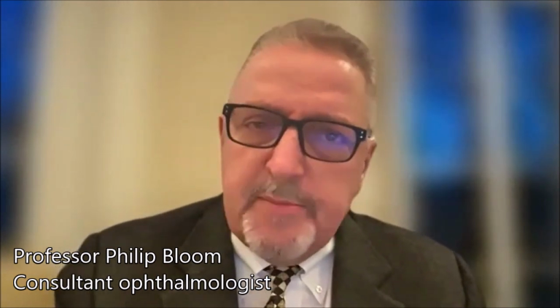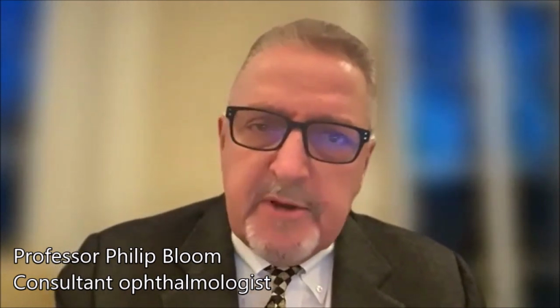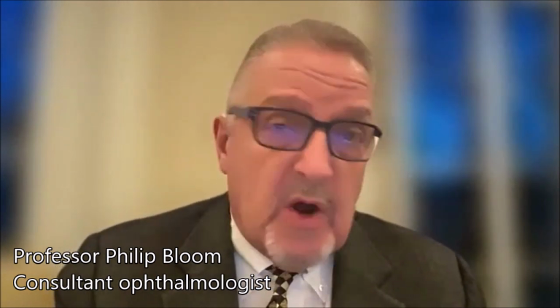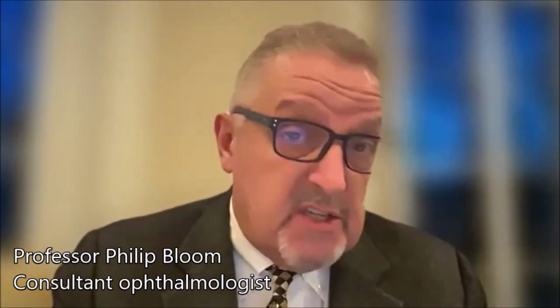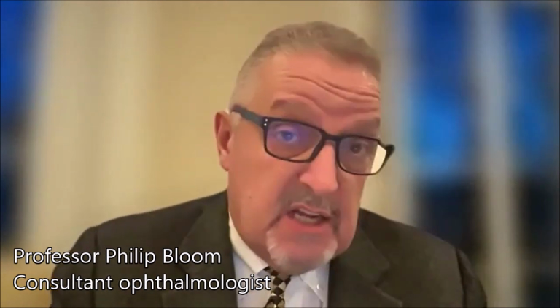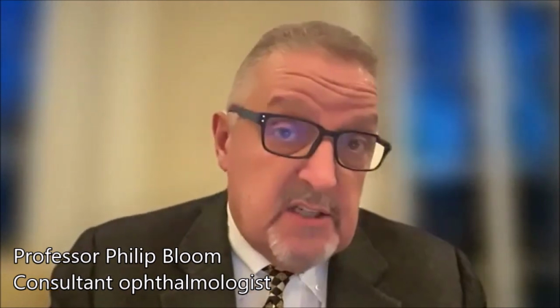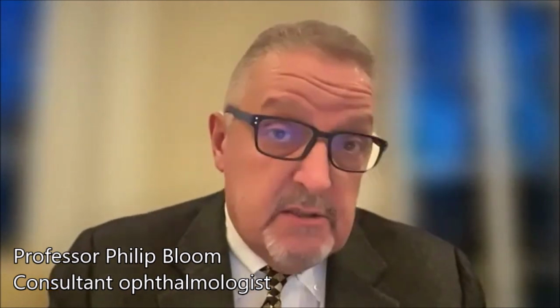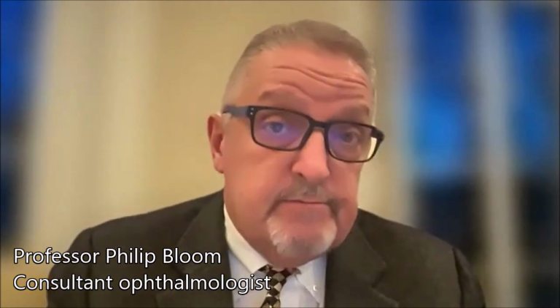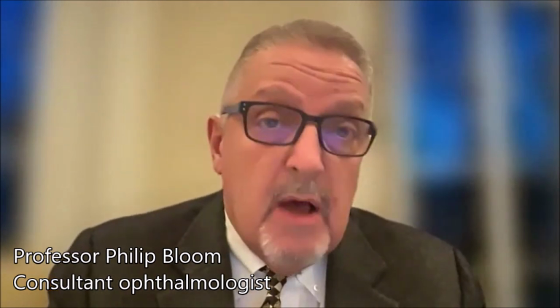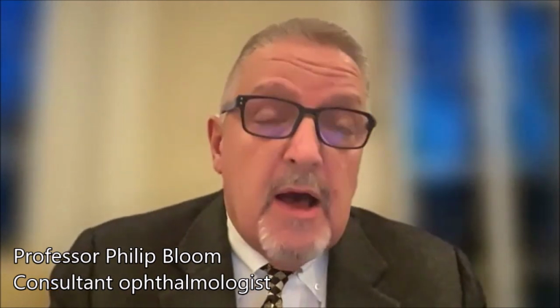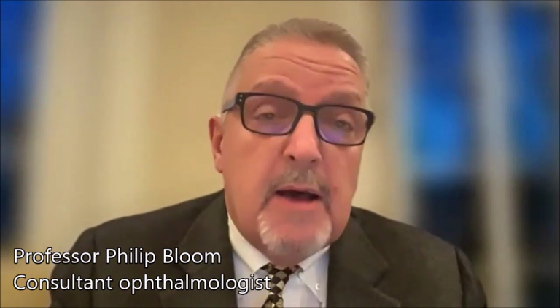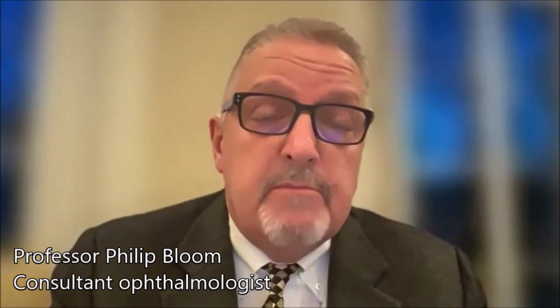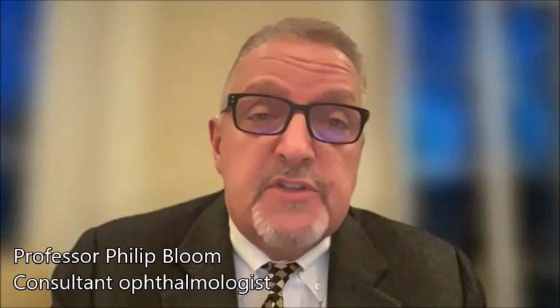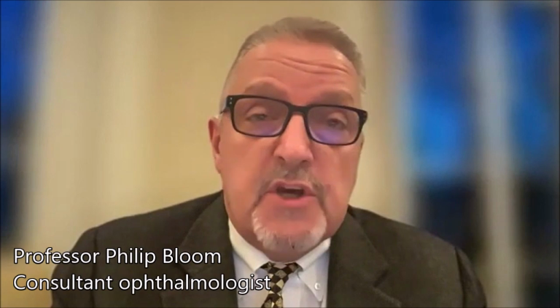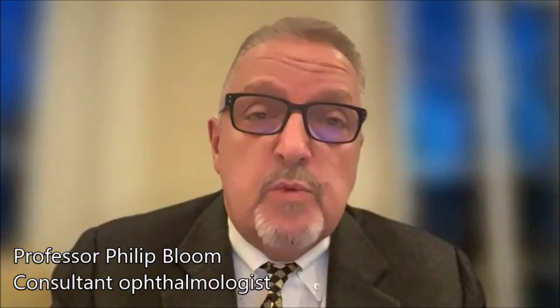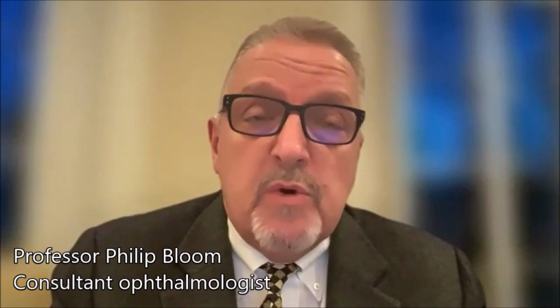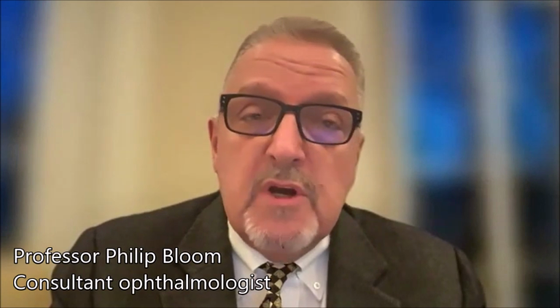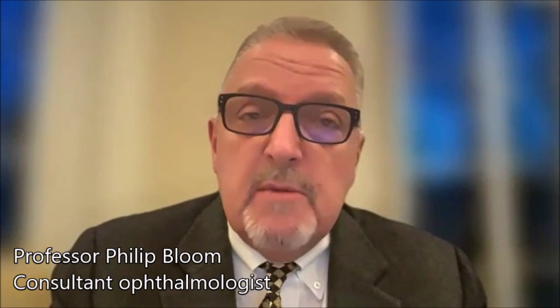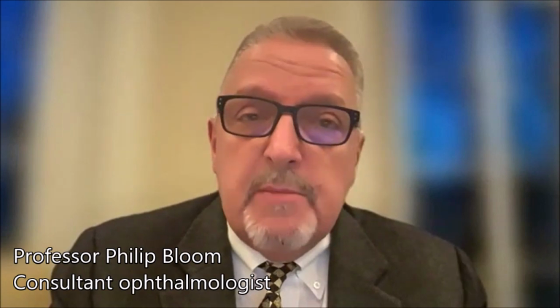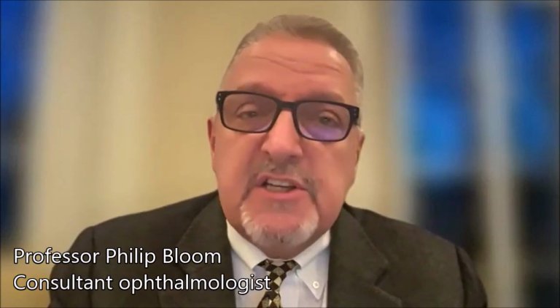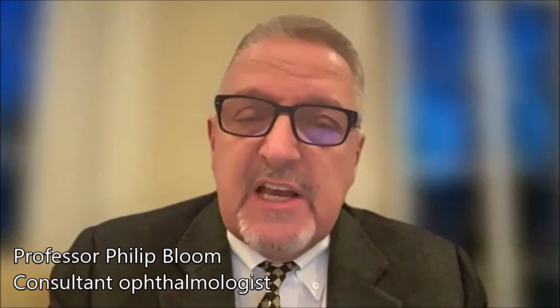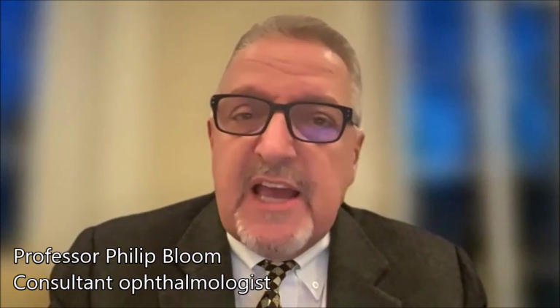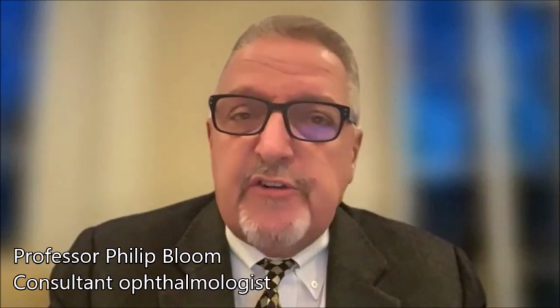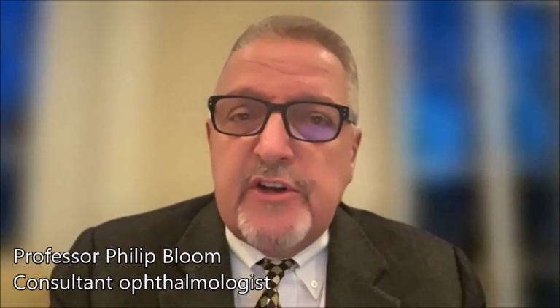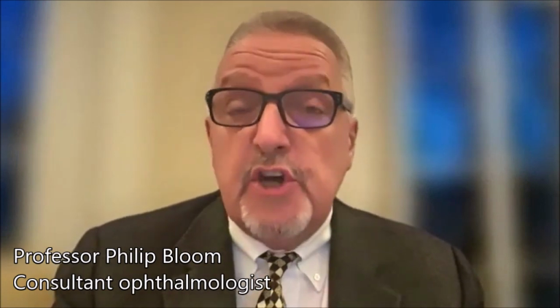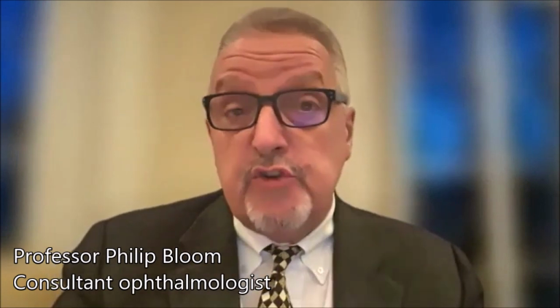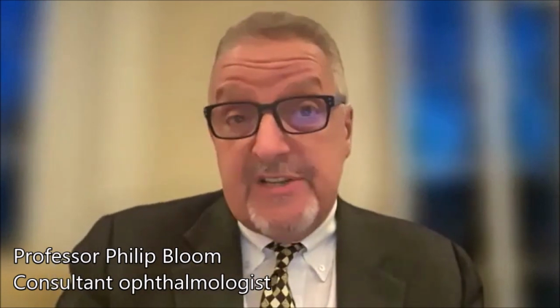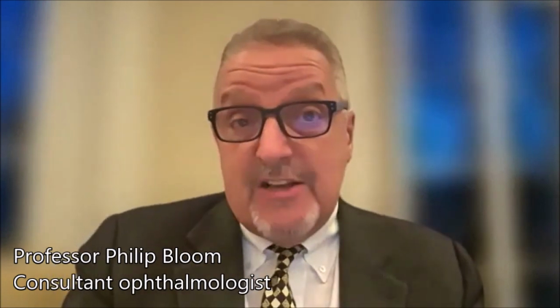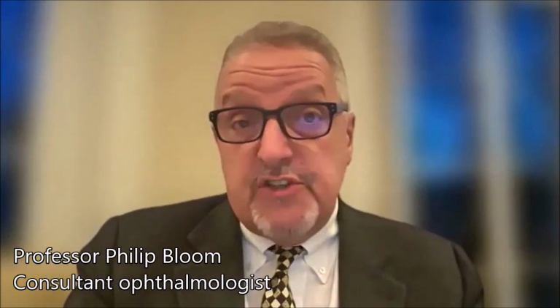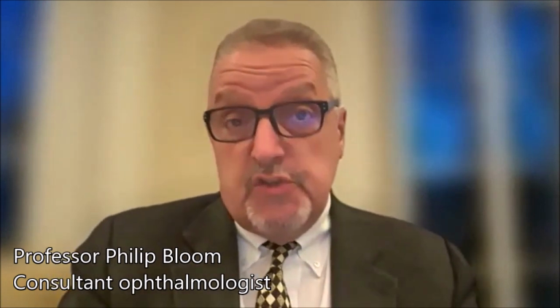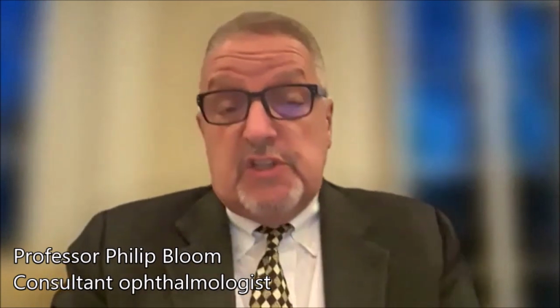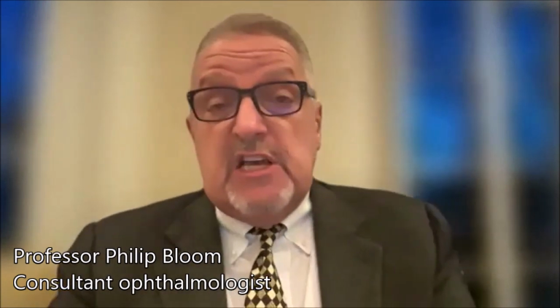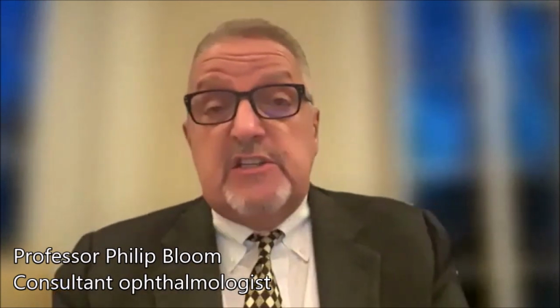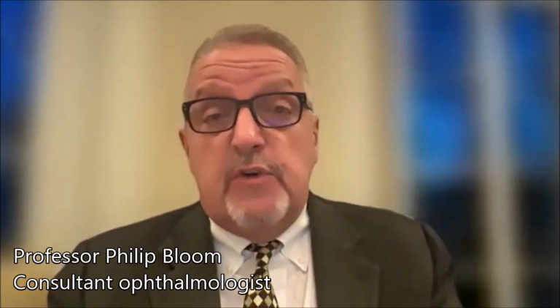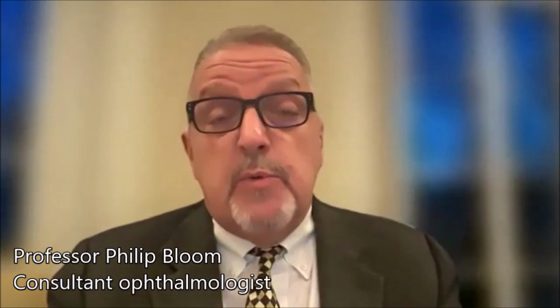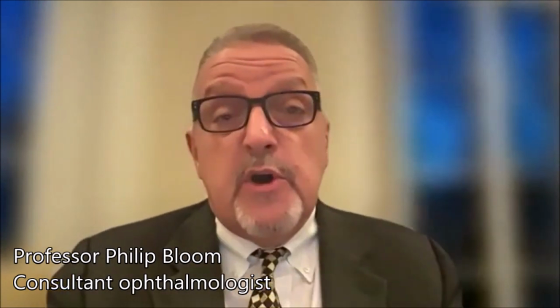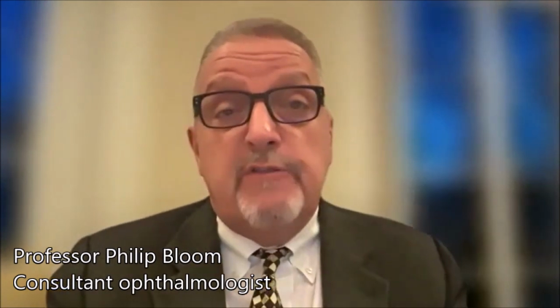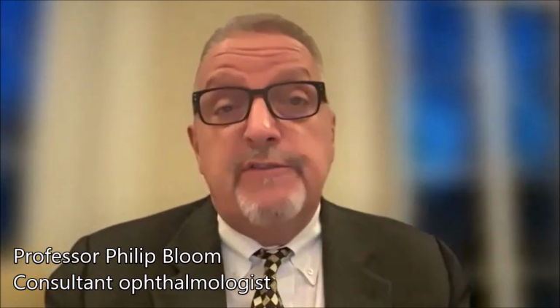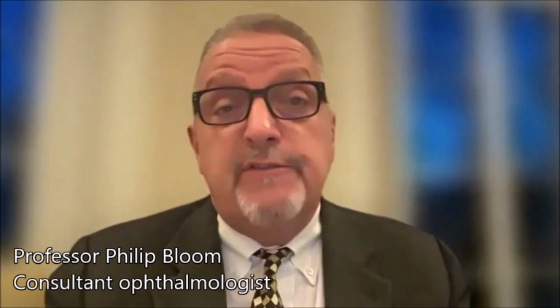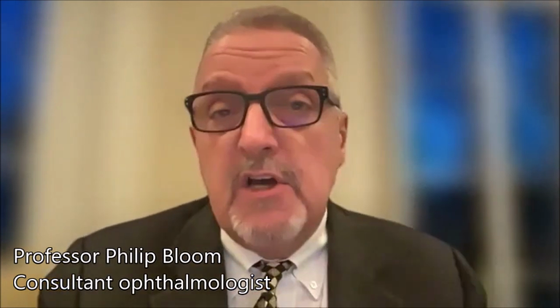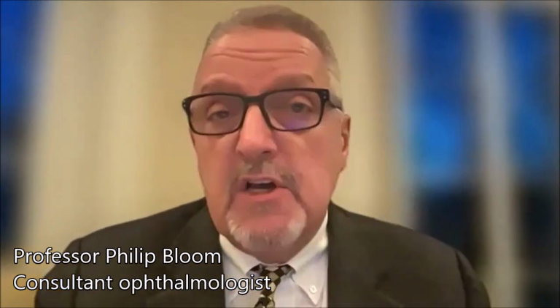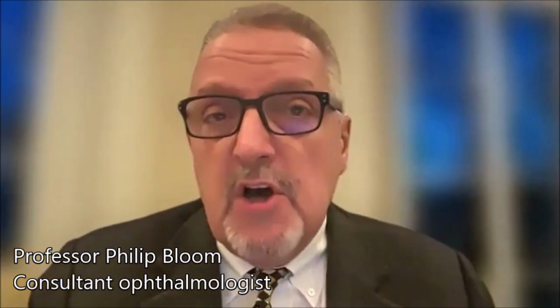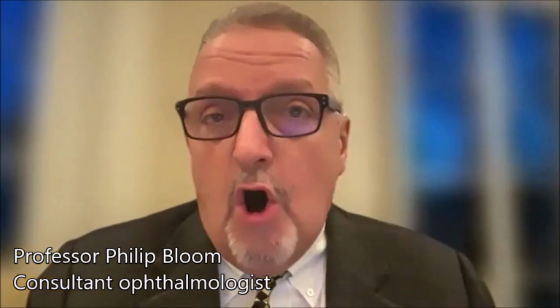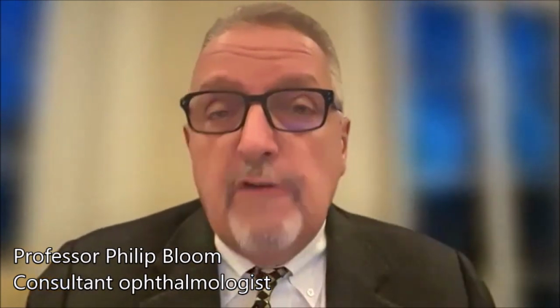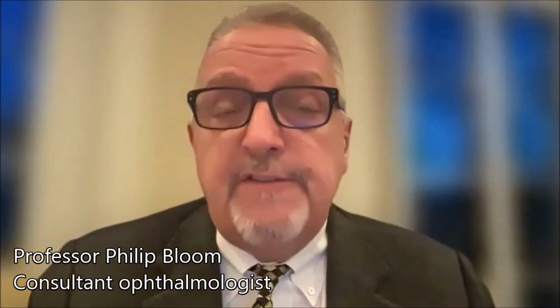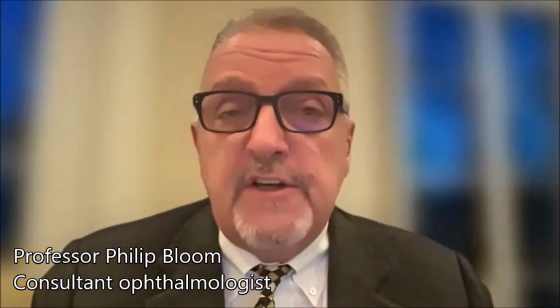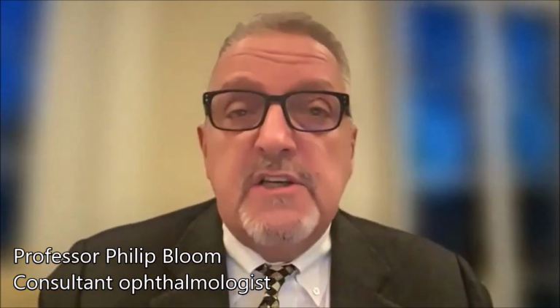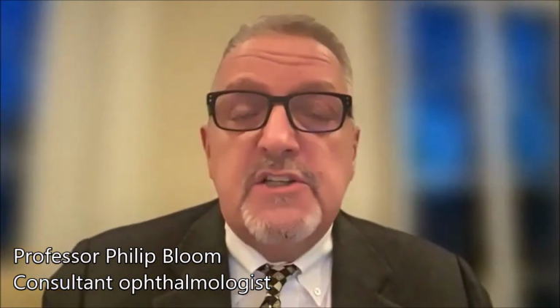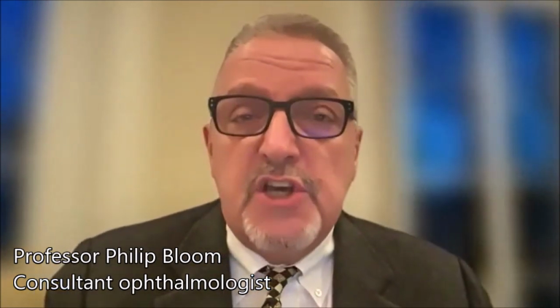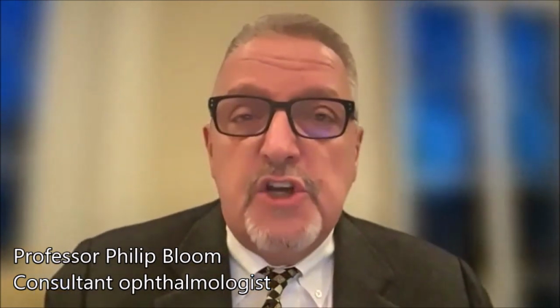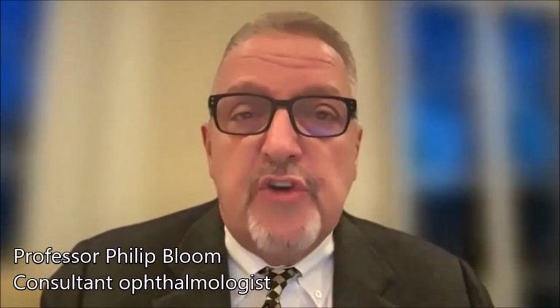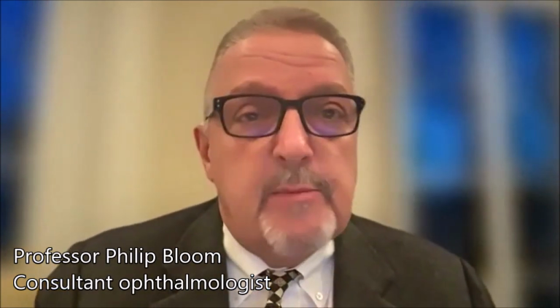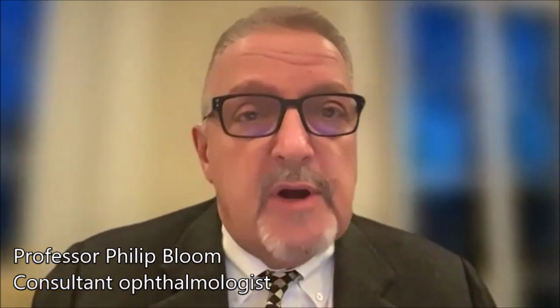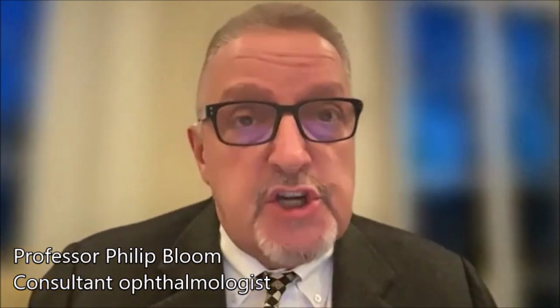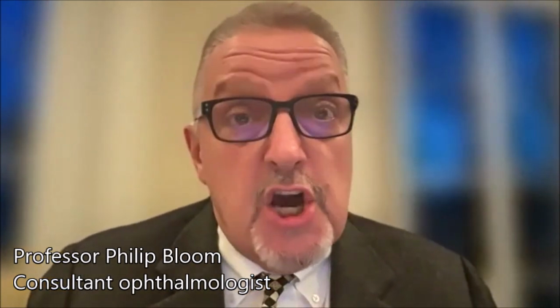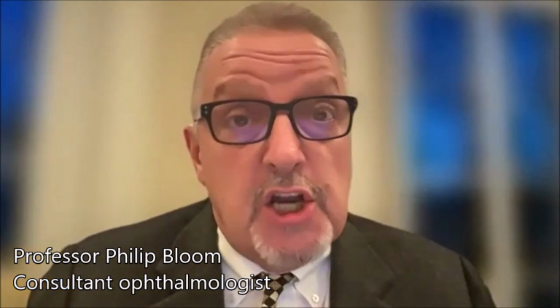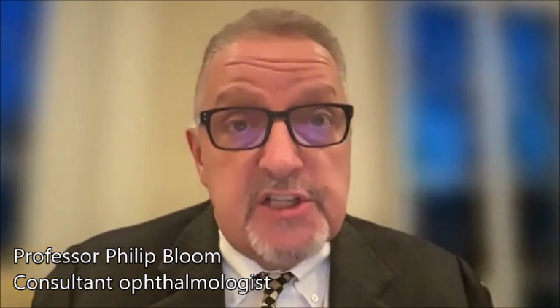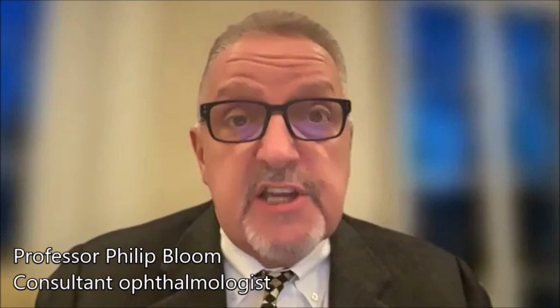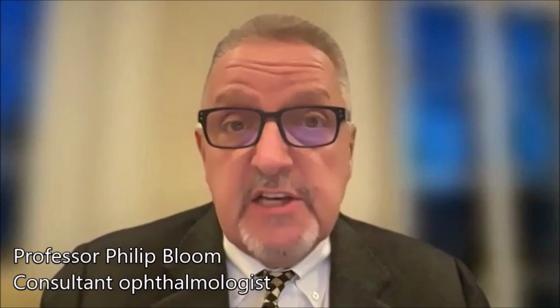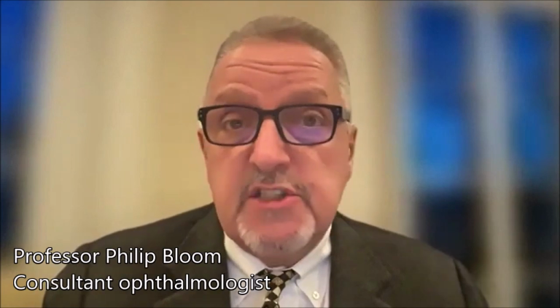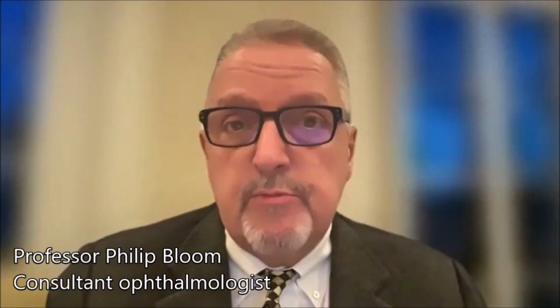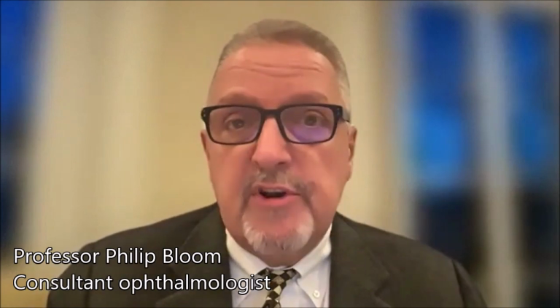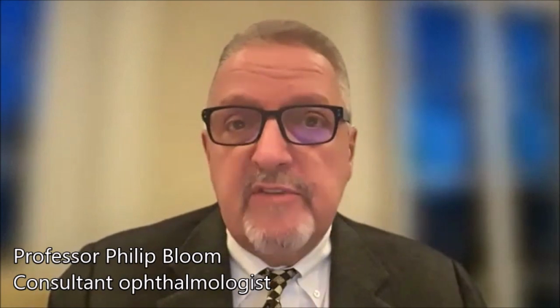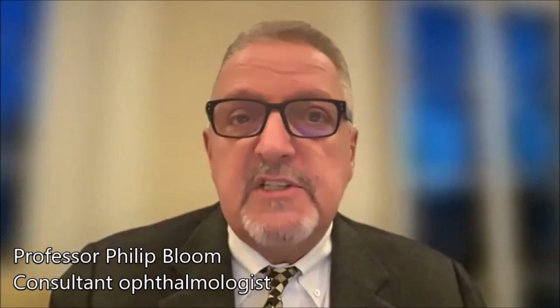These symptoms can be quite disabling, but they can also be quite subtle. Because cataract surgery is now so successful, we often offer surgery at a much earlier stage than previously.